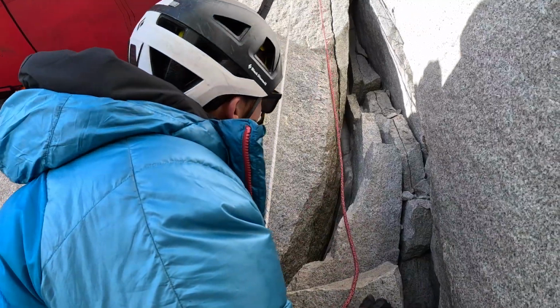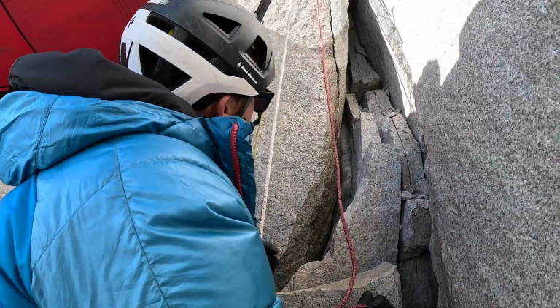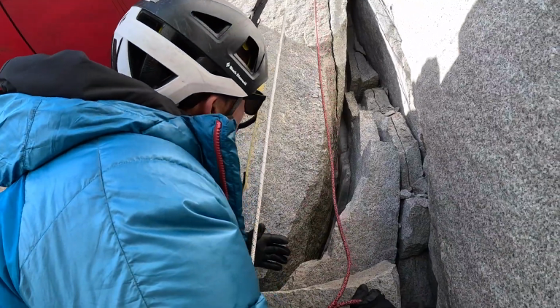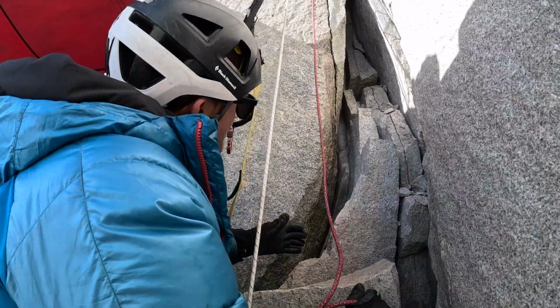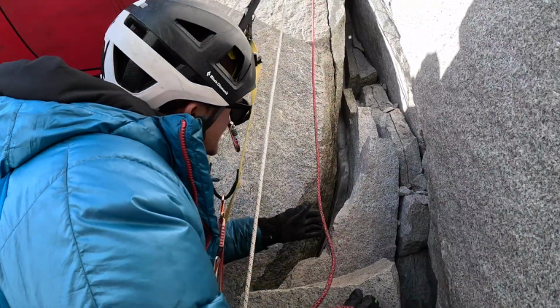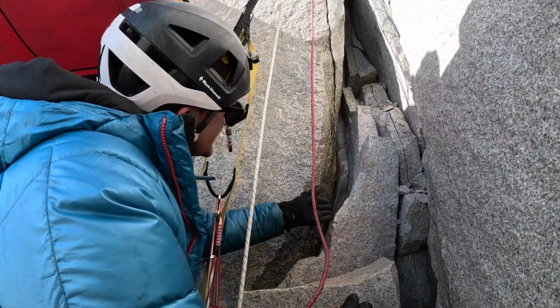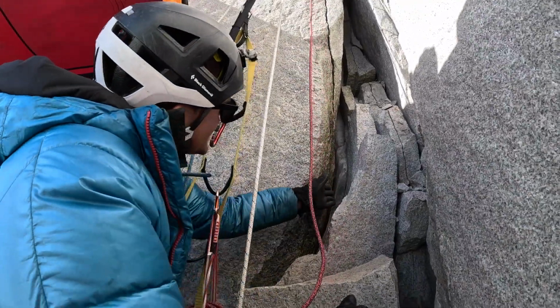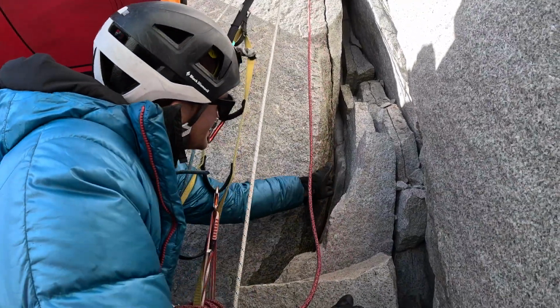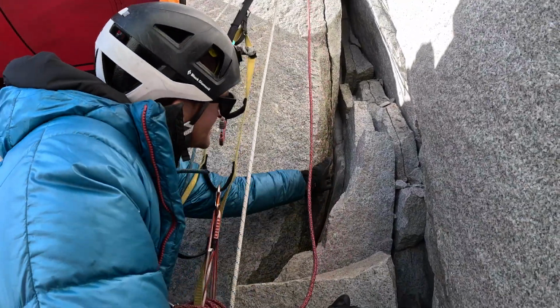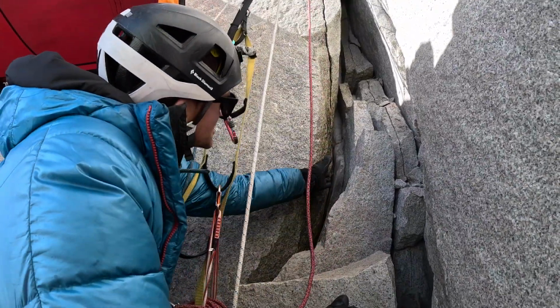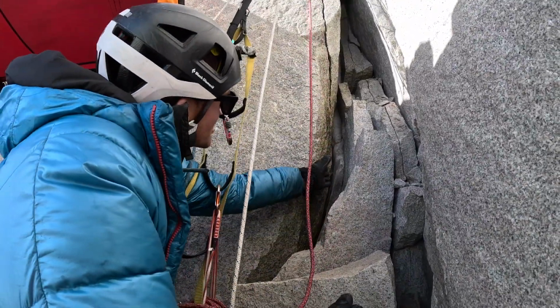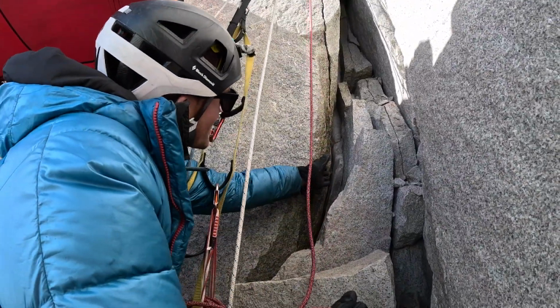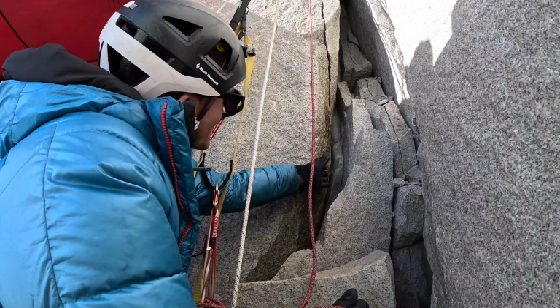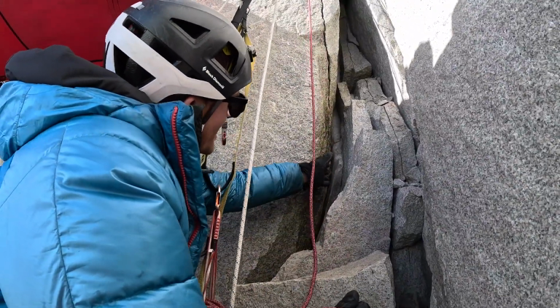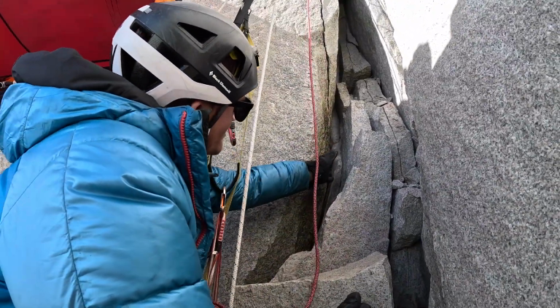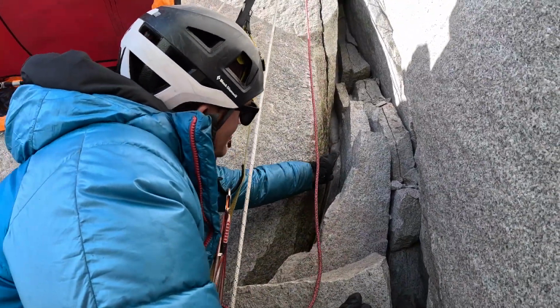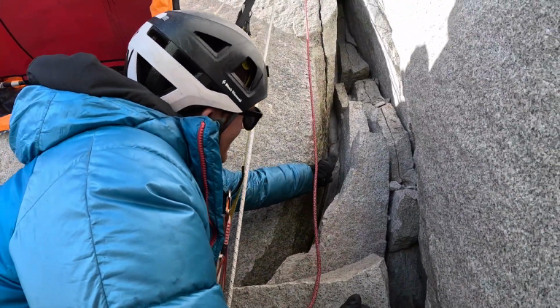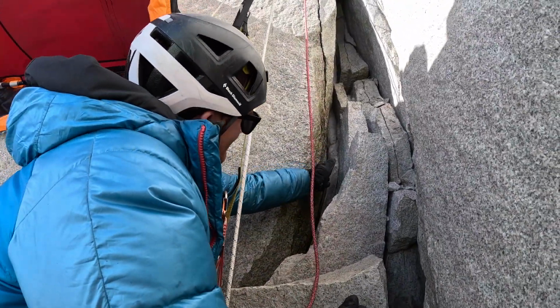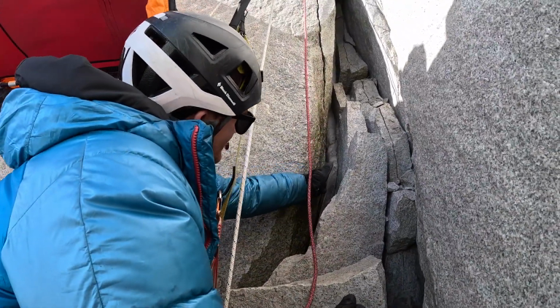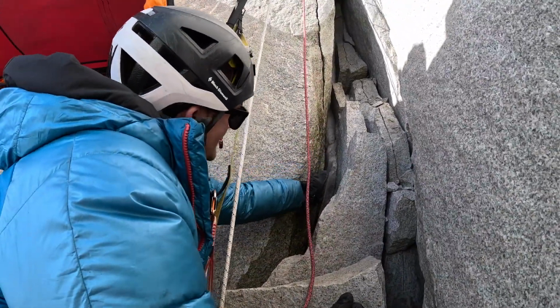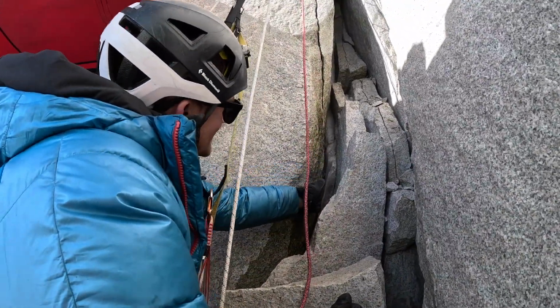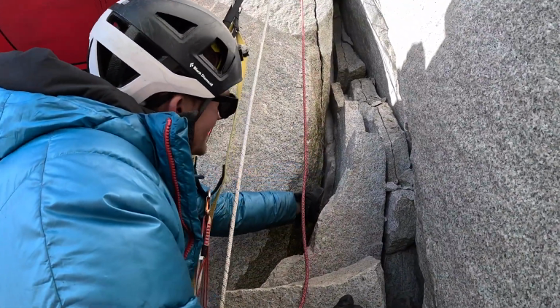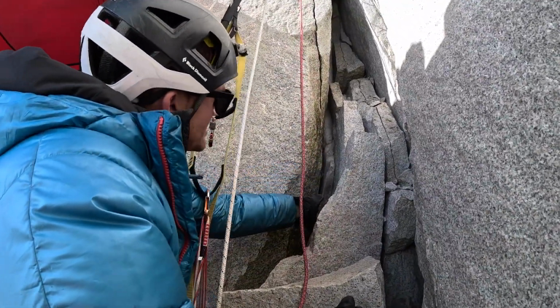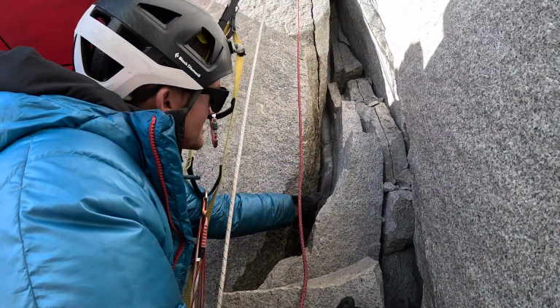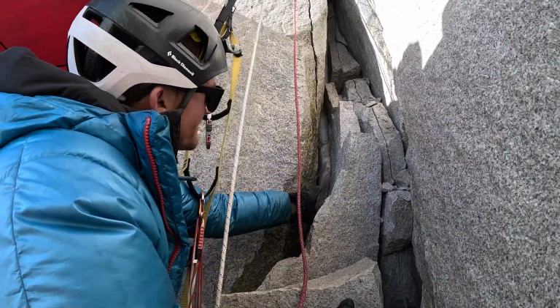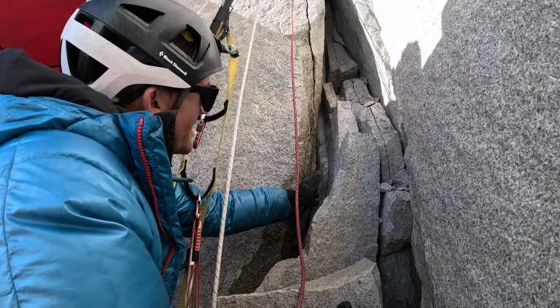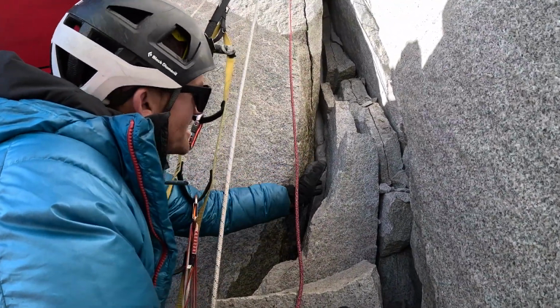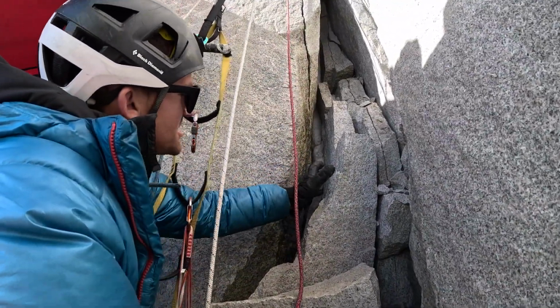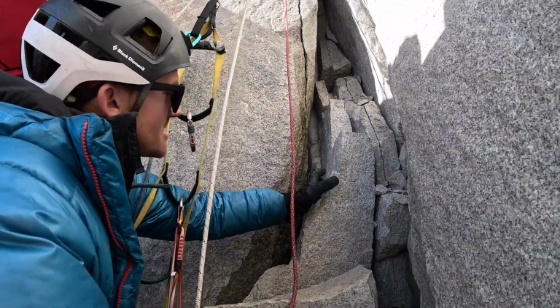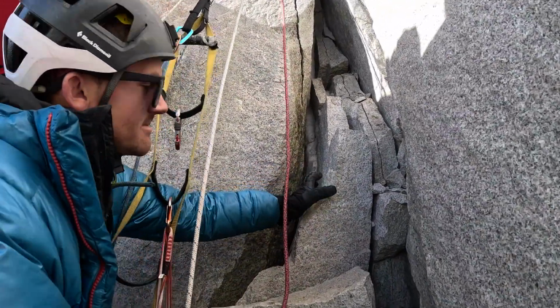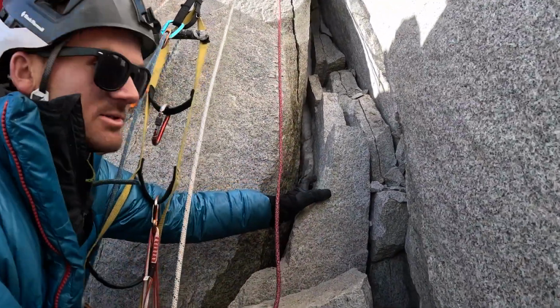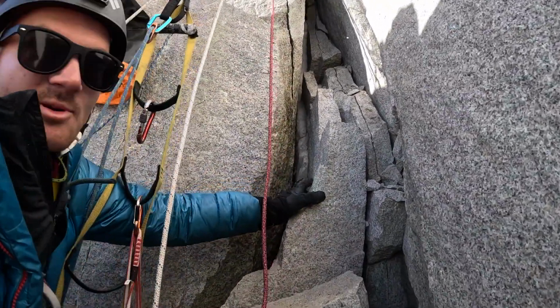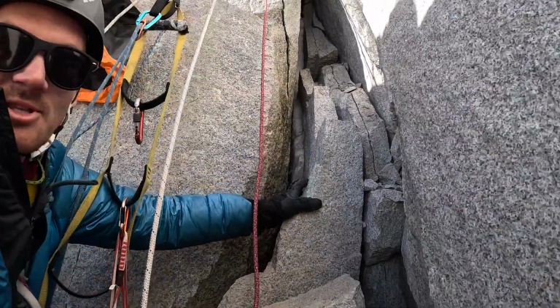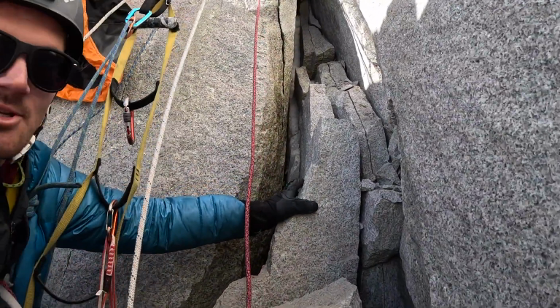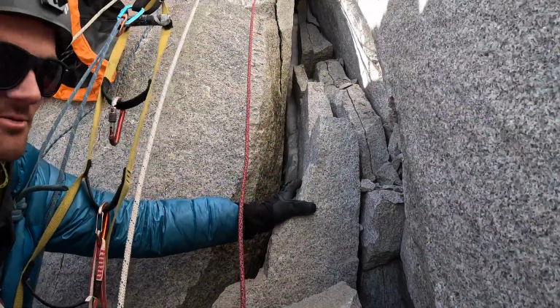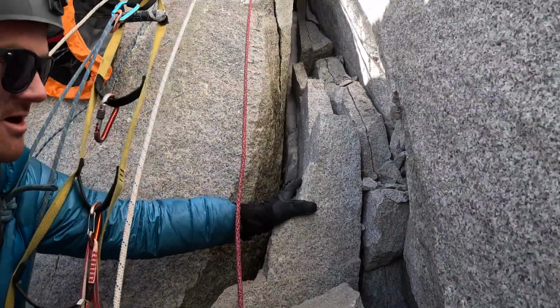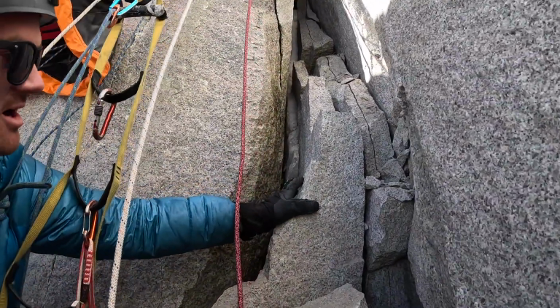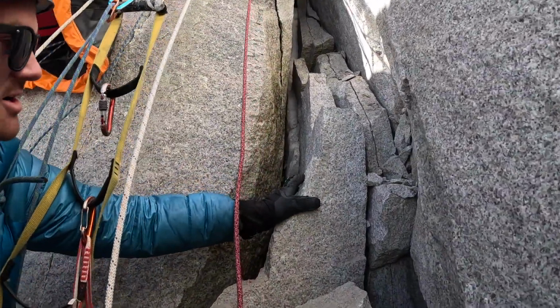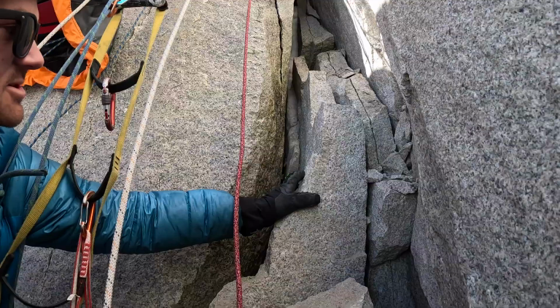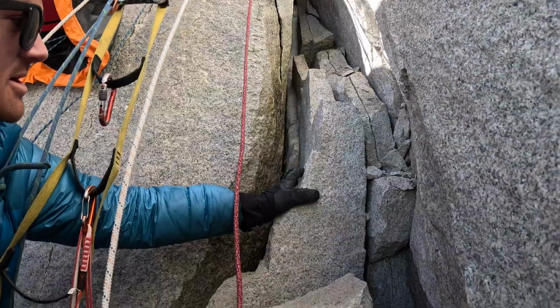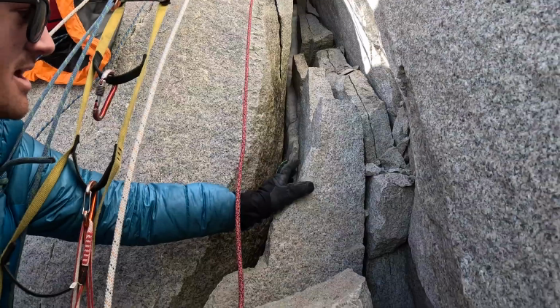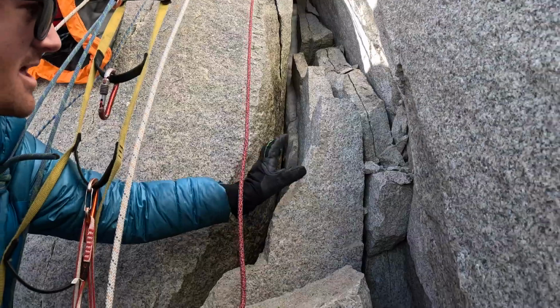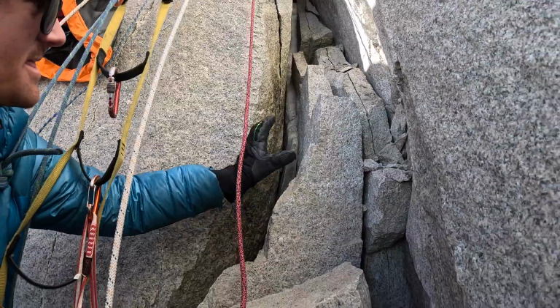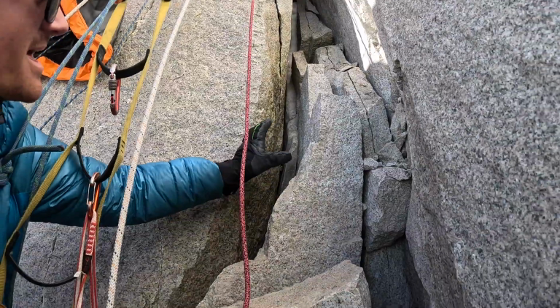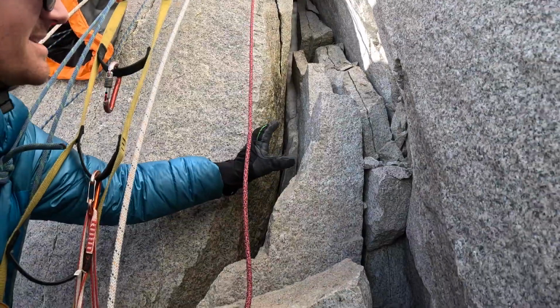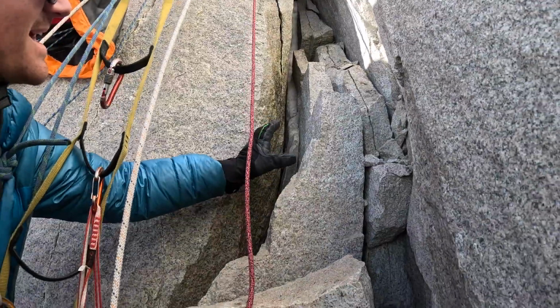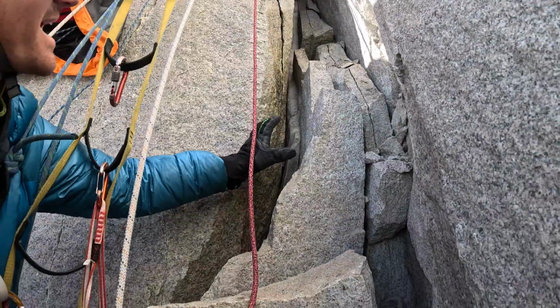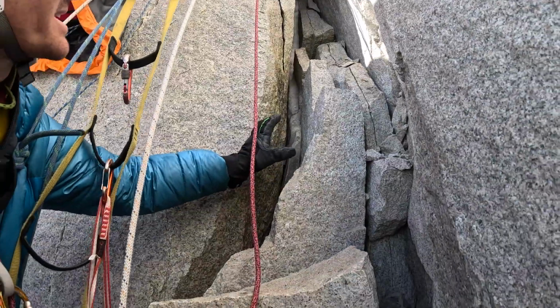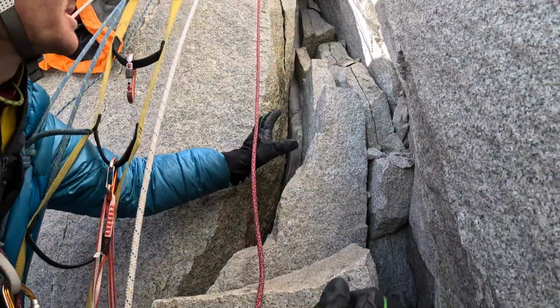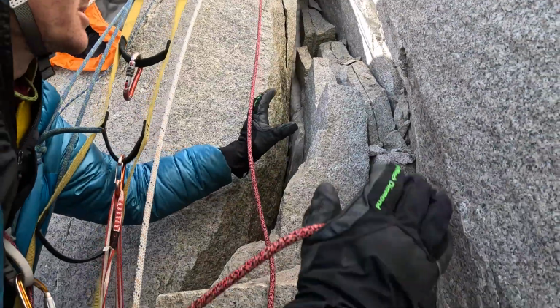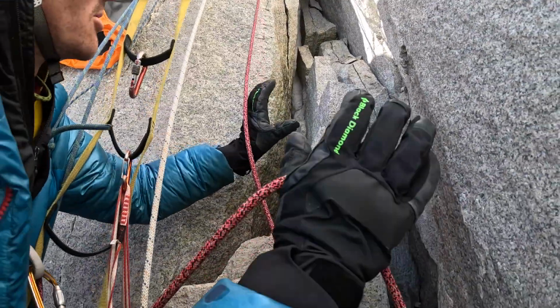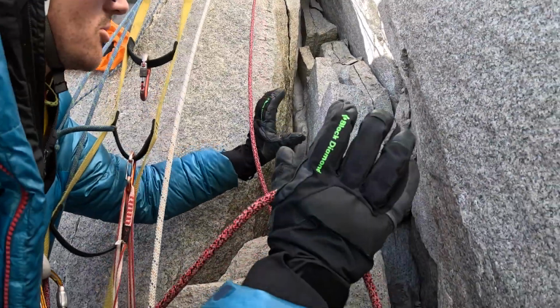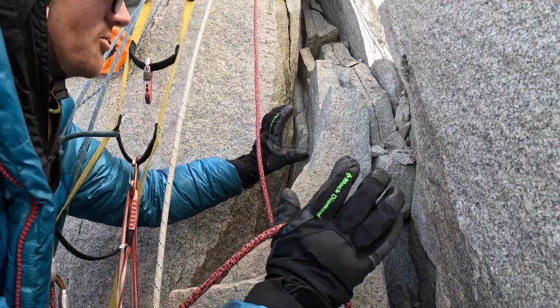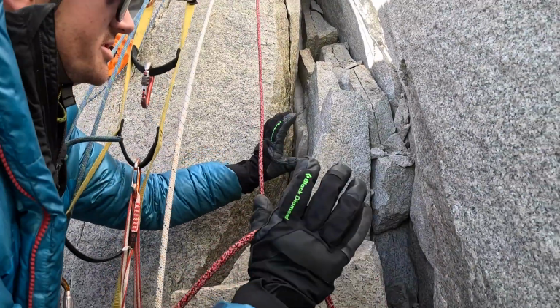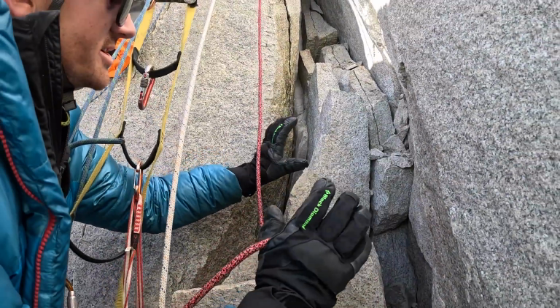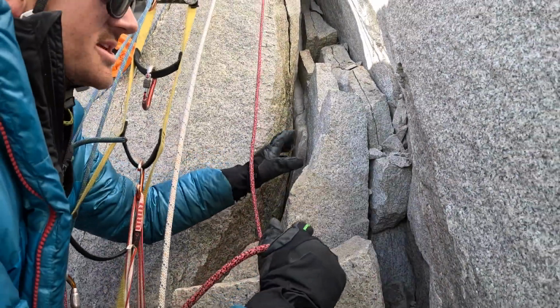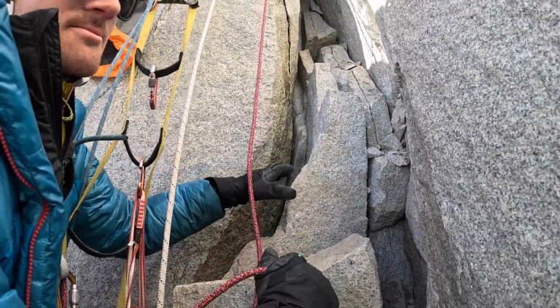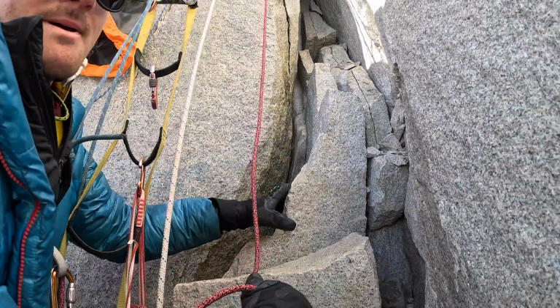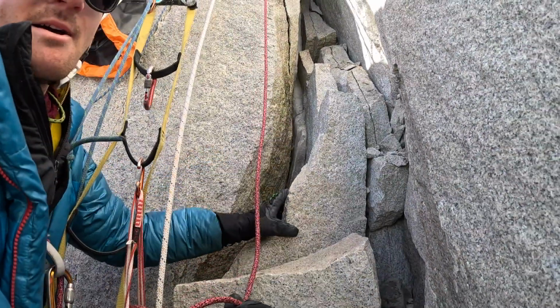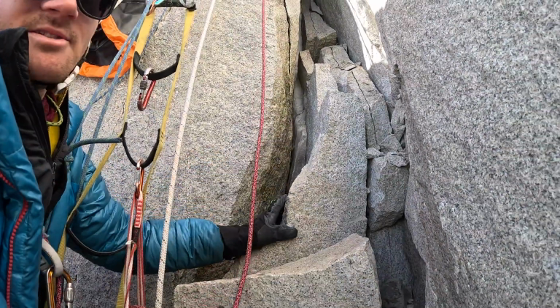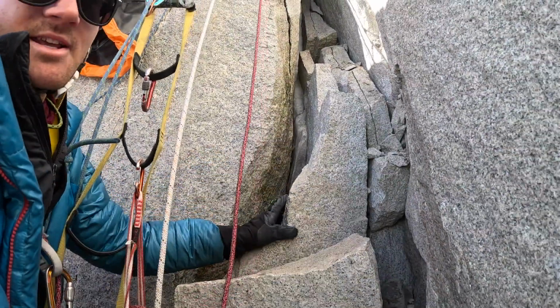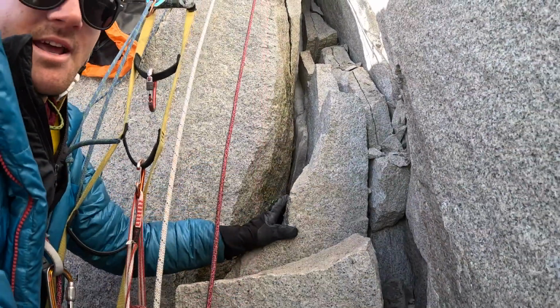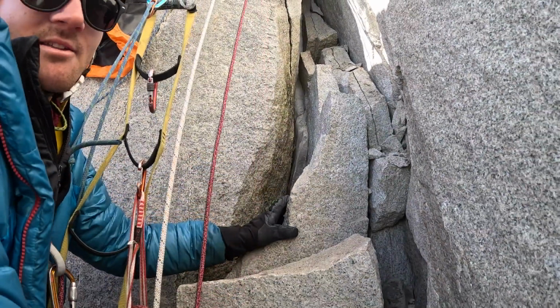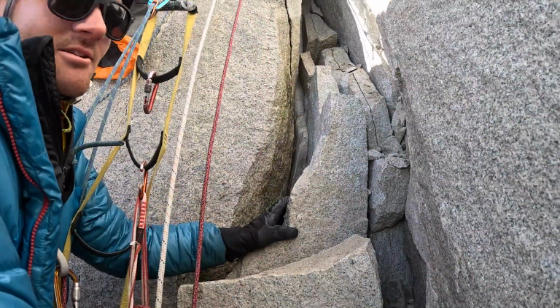So you can see in this crack how we have this layer of ice in between these rocks. That's actually holding this mountain together.